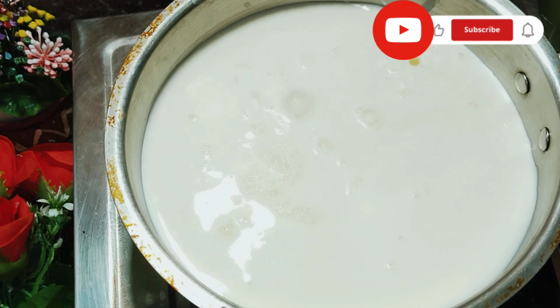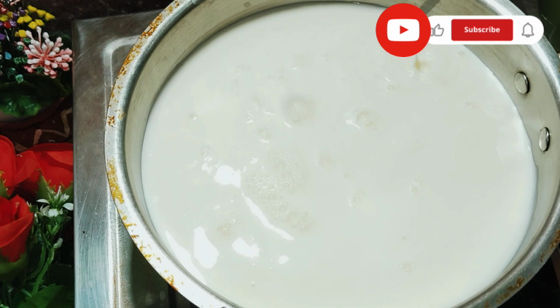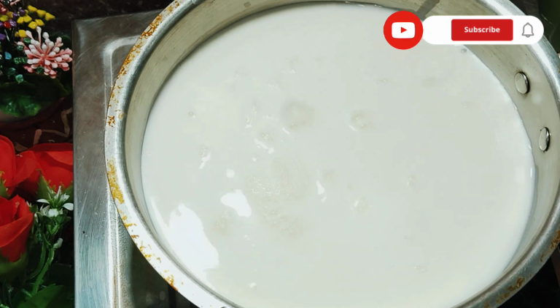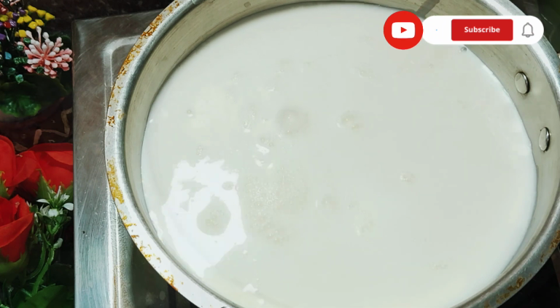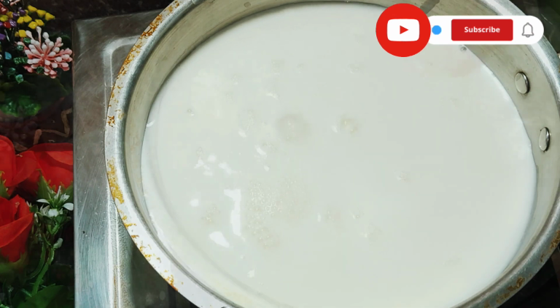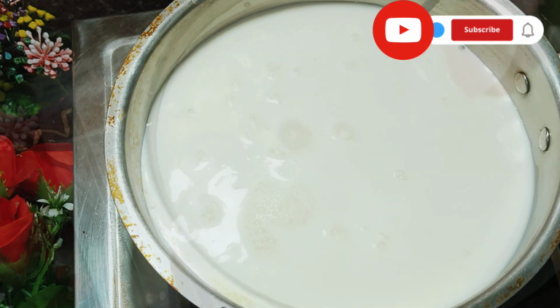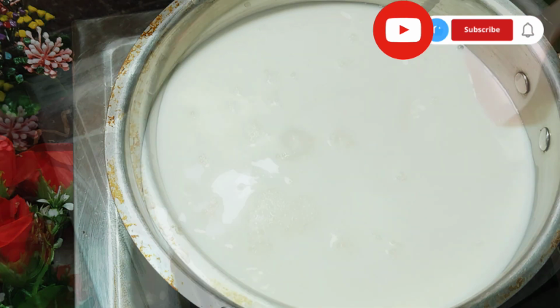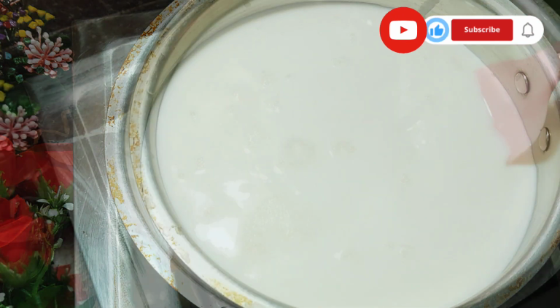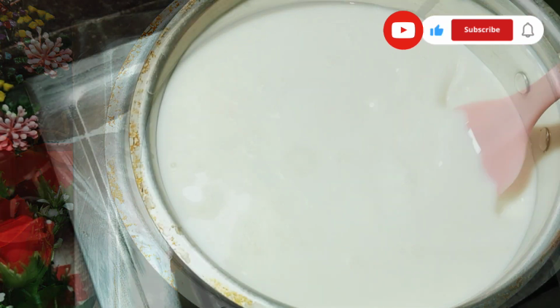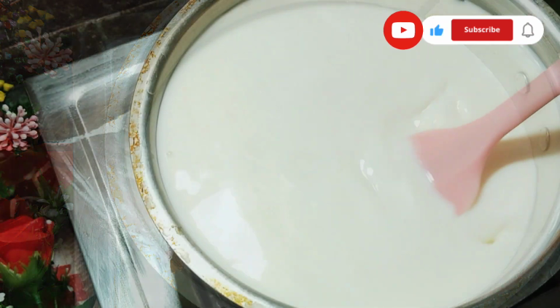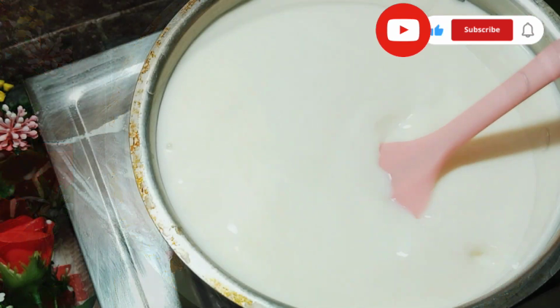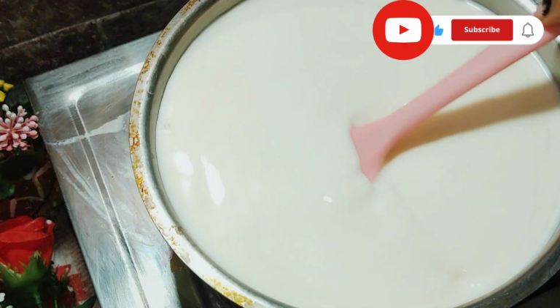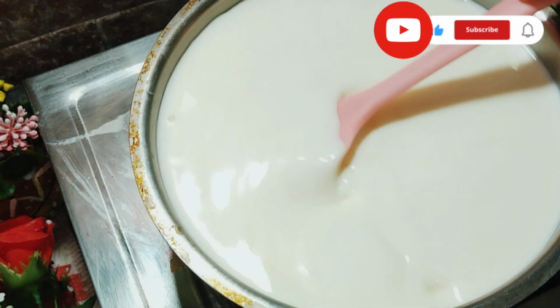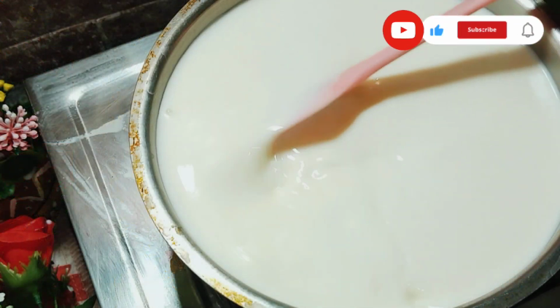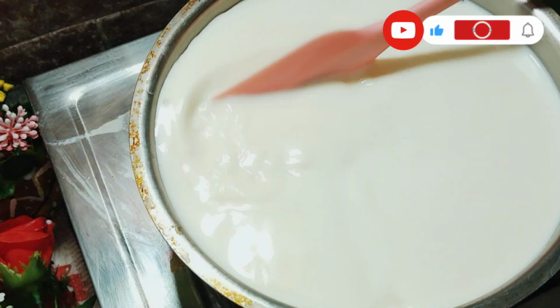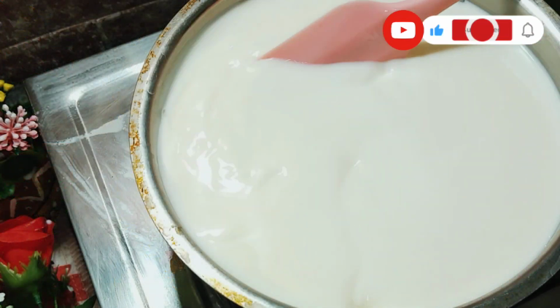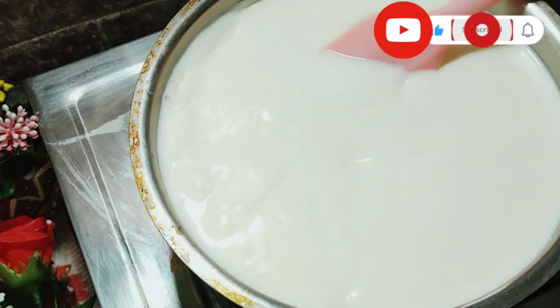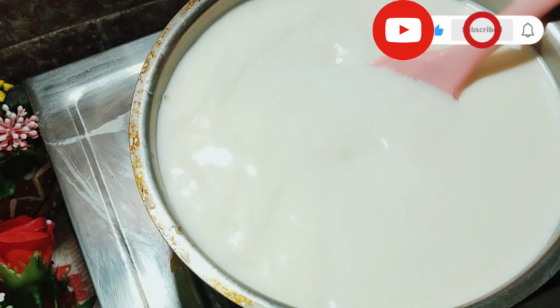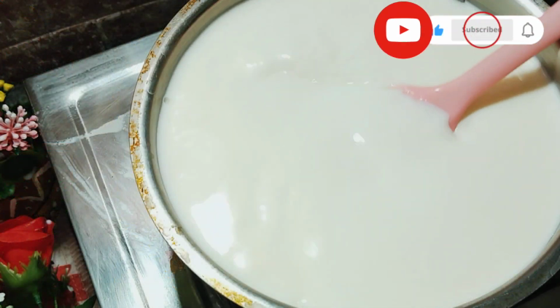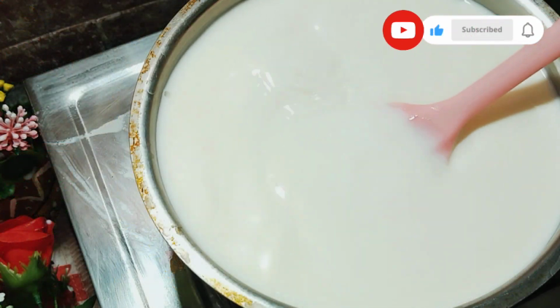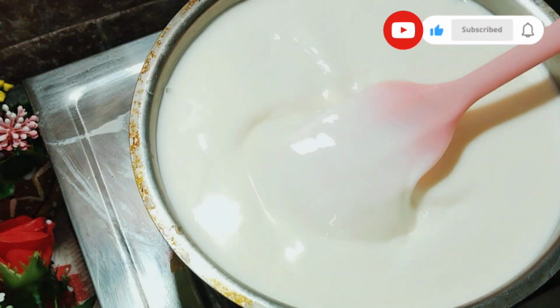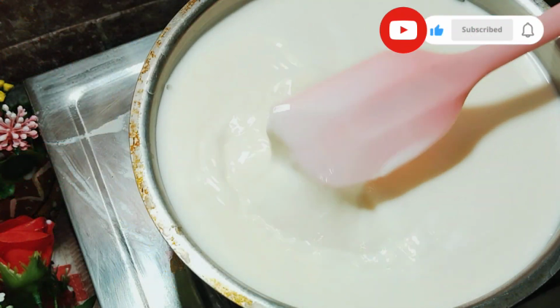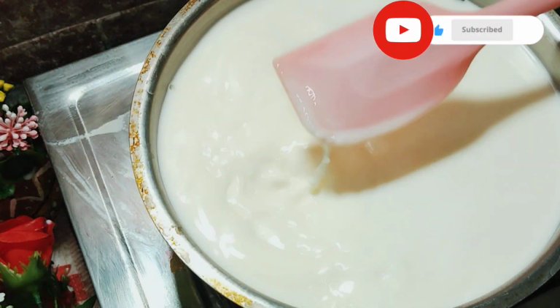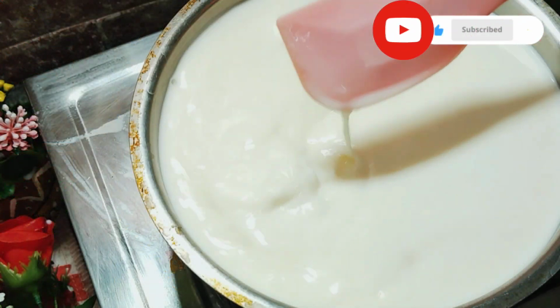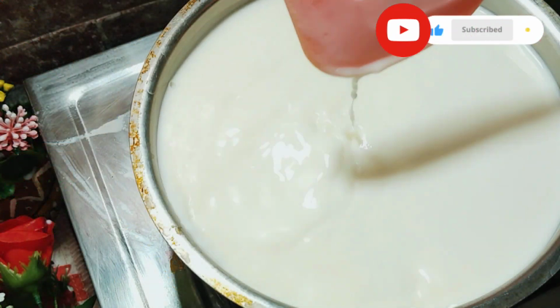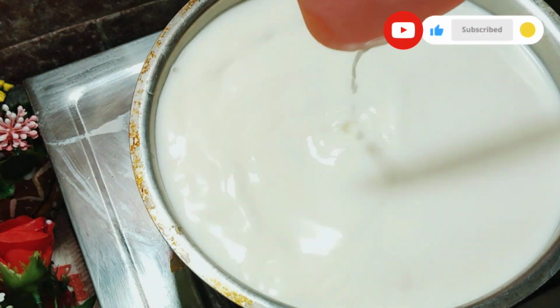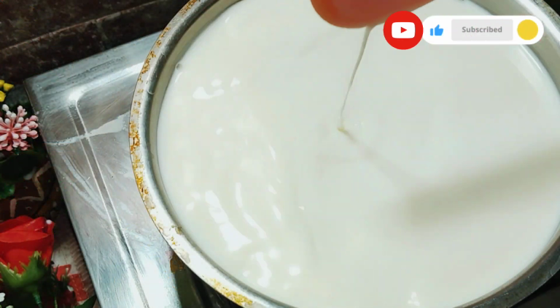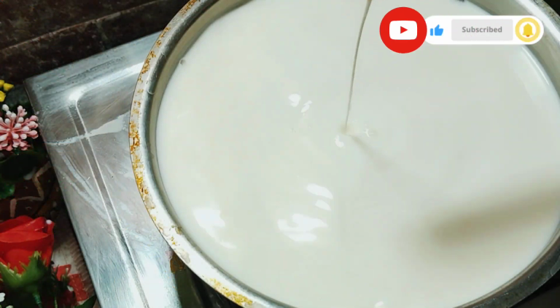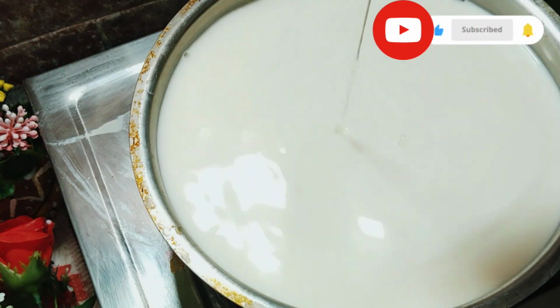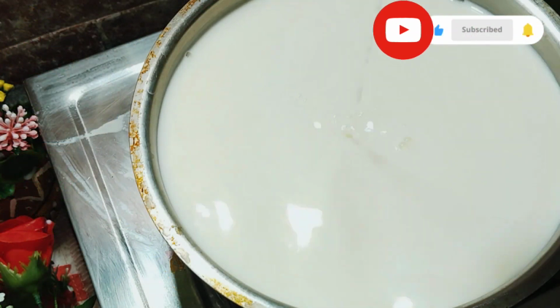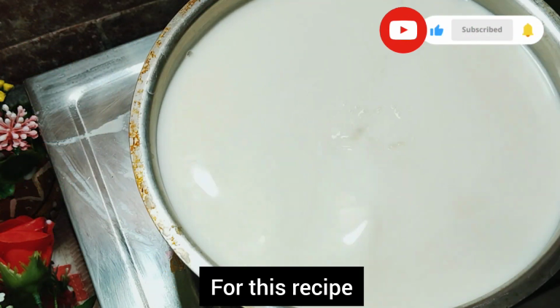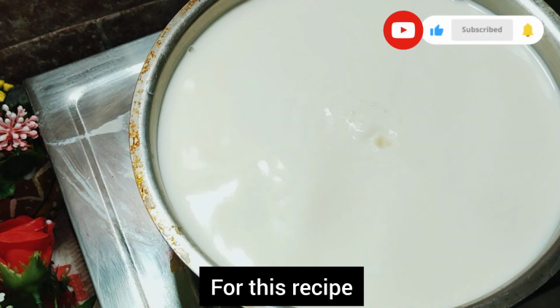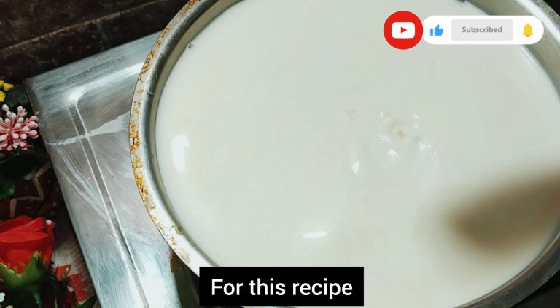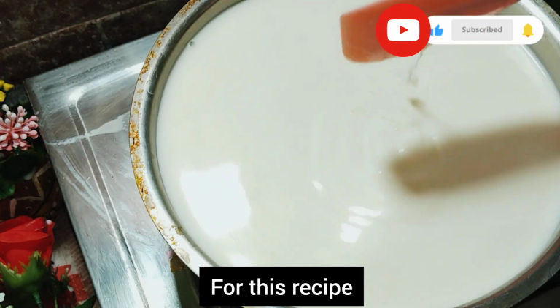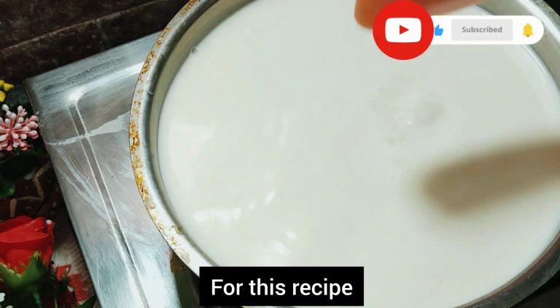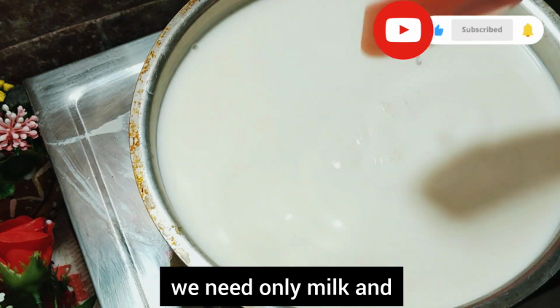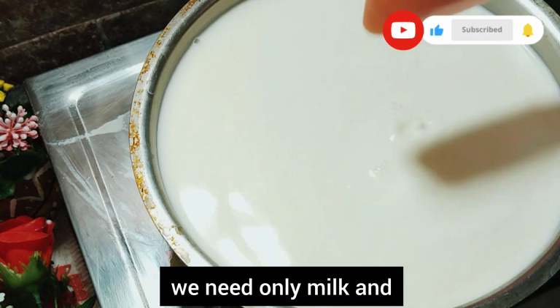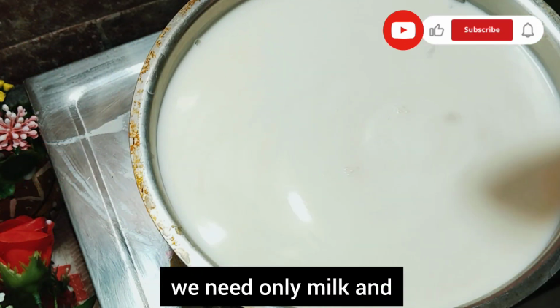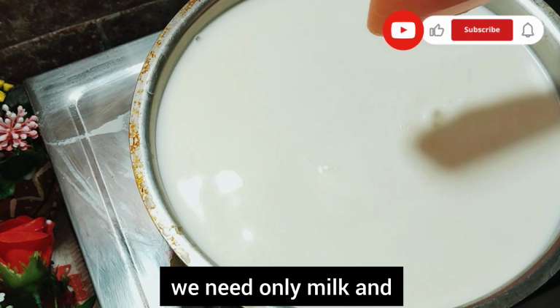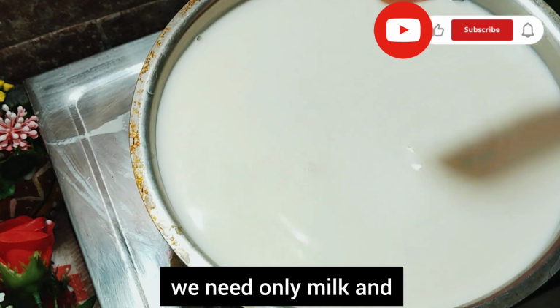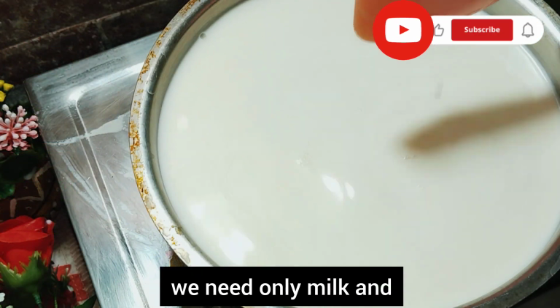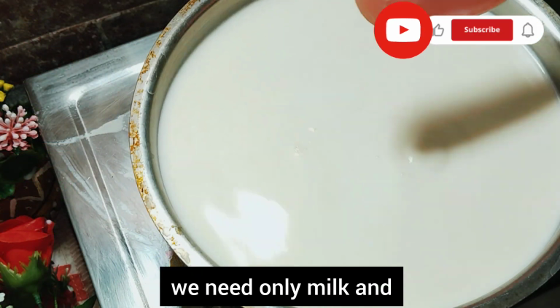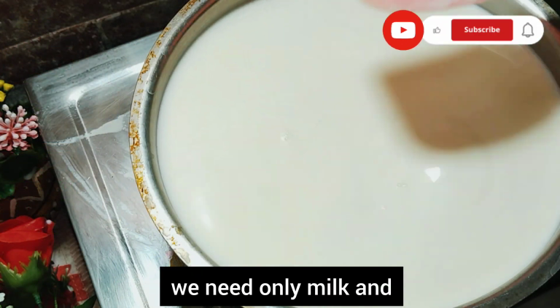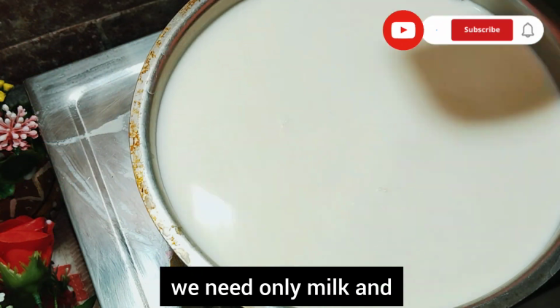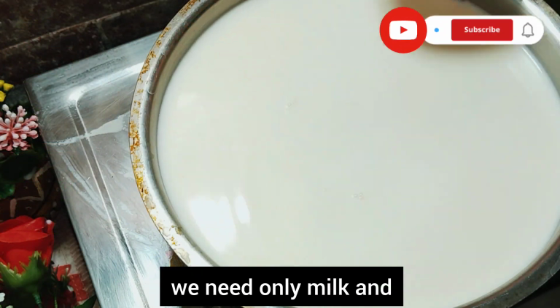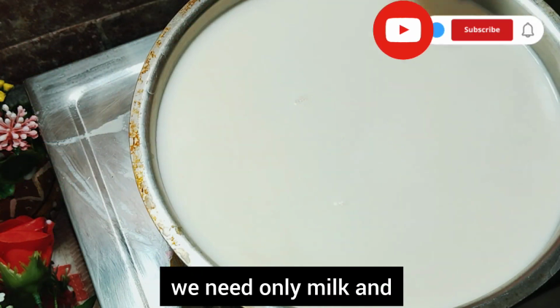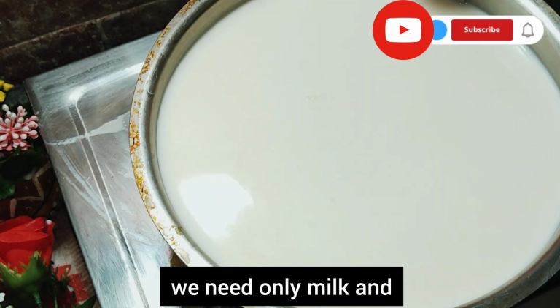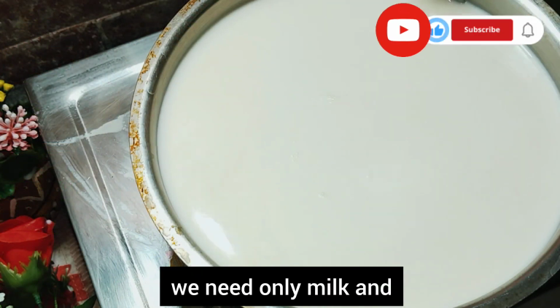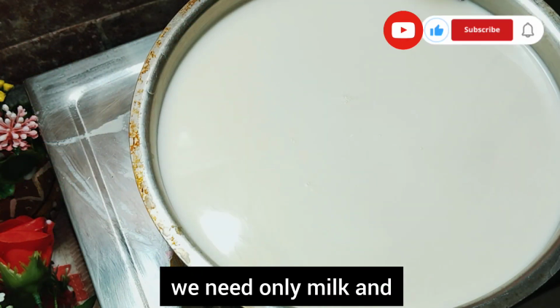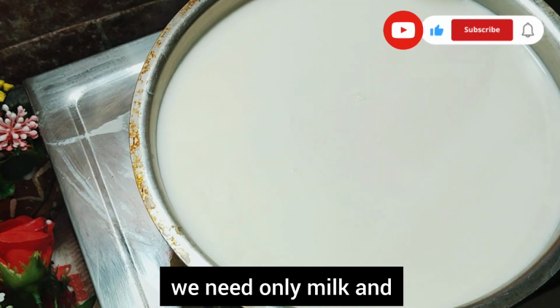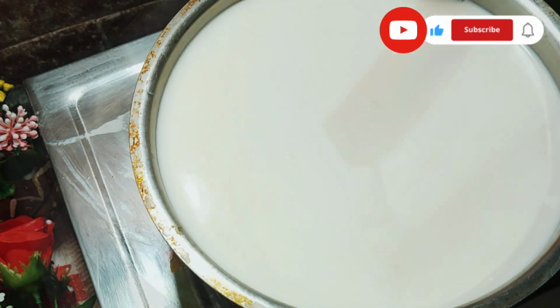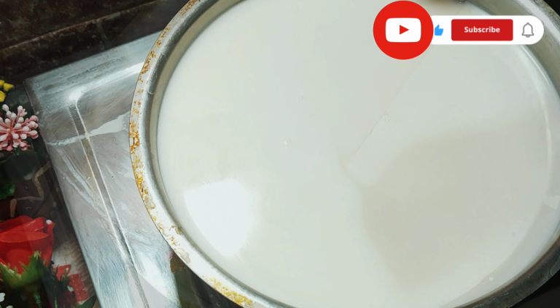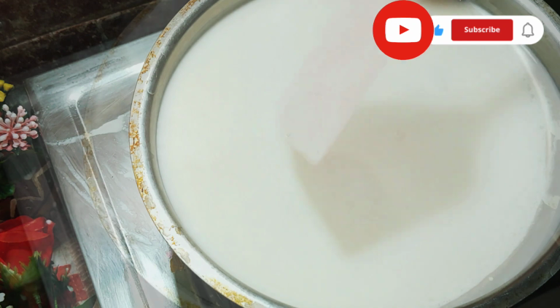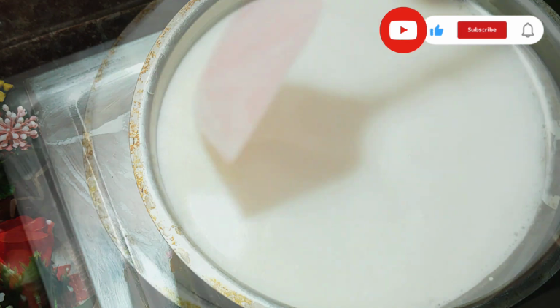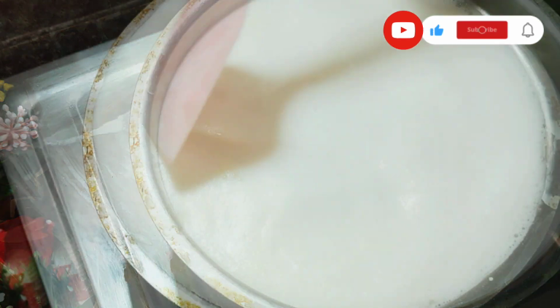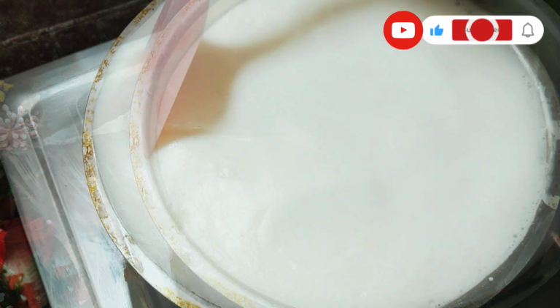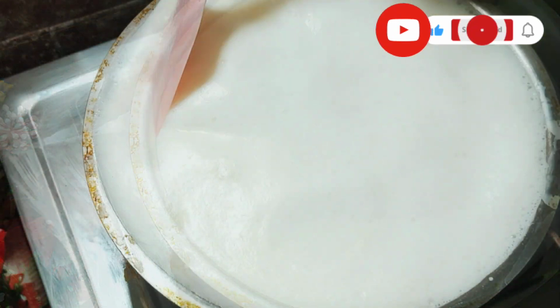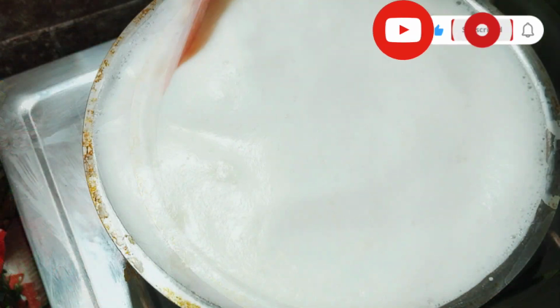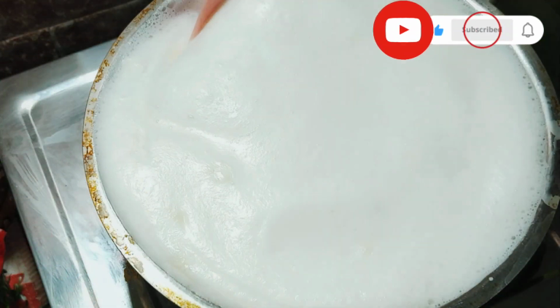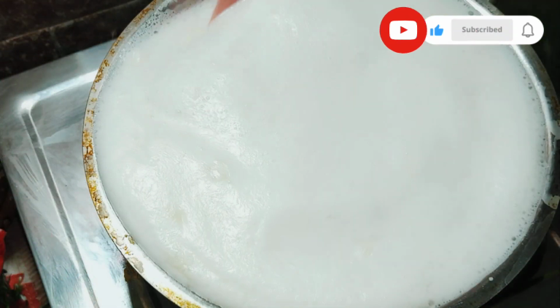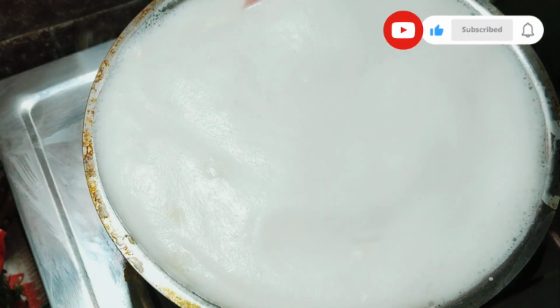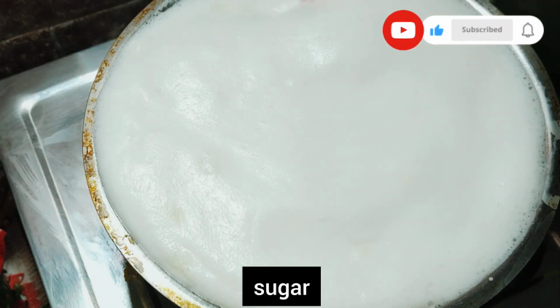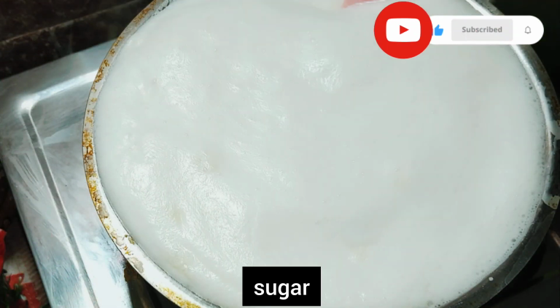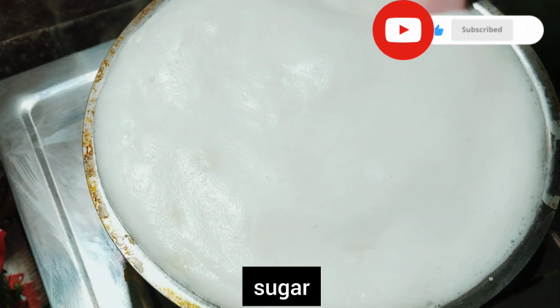Now let's go to the kitchen. Let's do this Palgoba. There is a nice shape here.